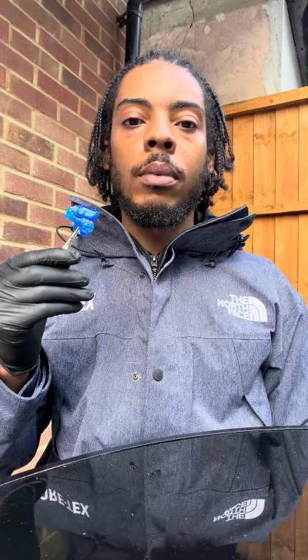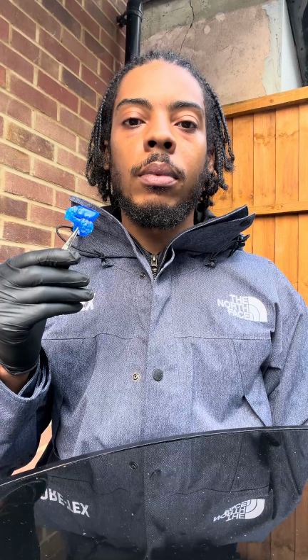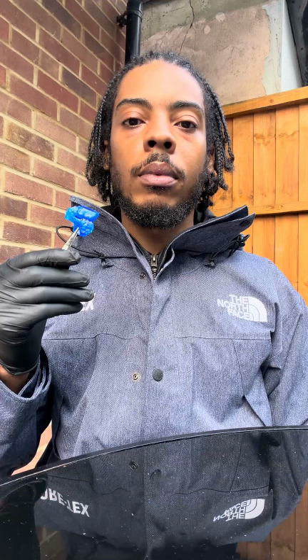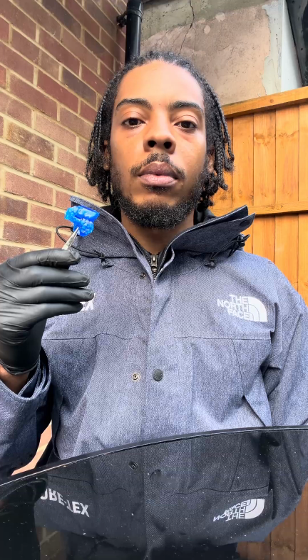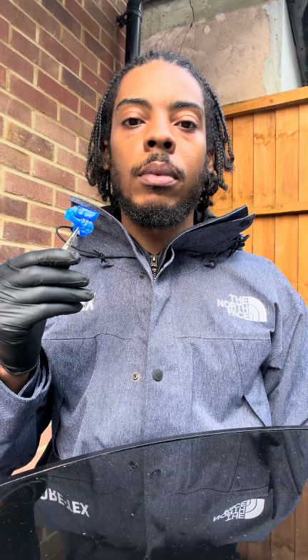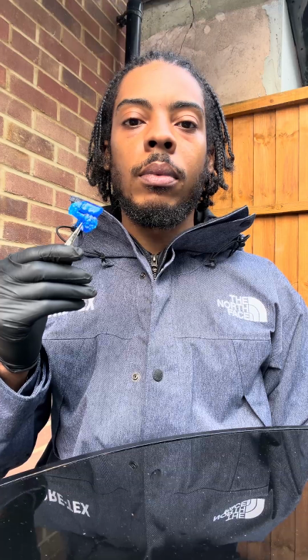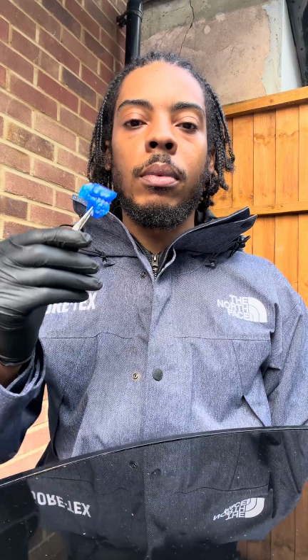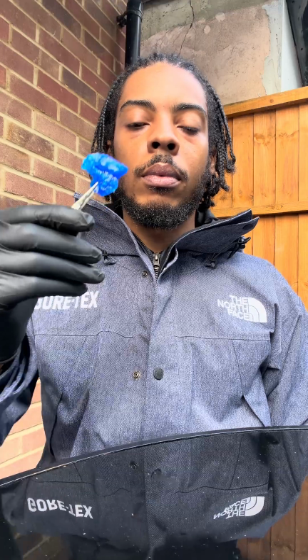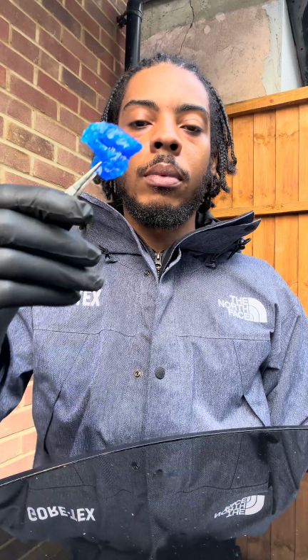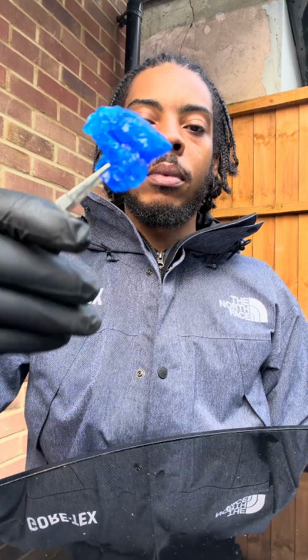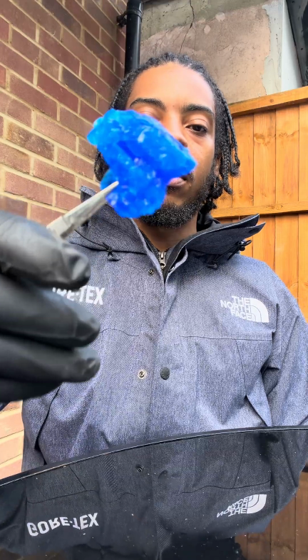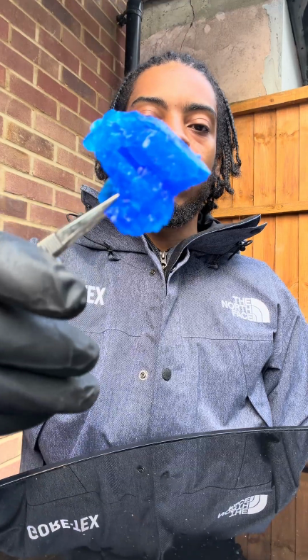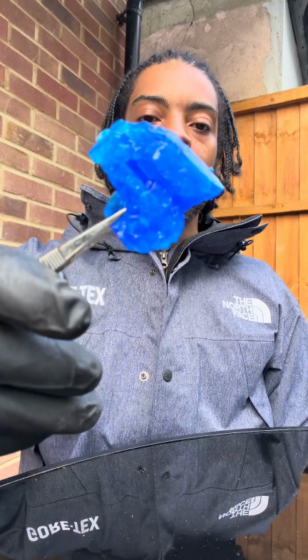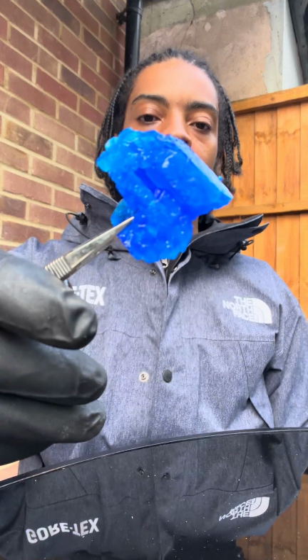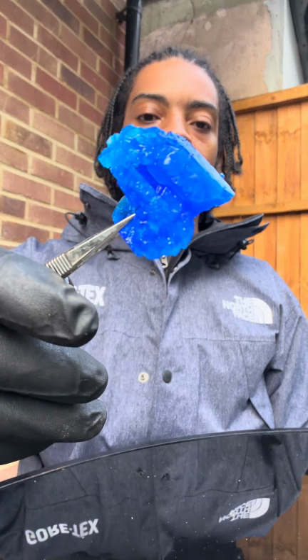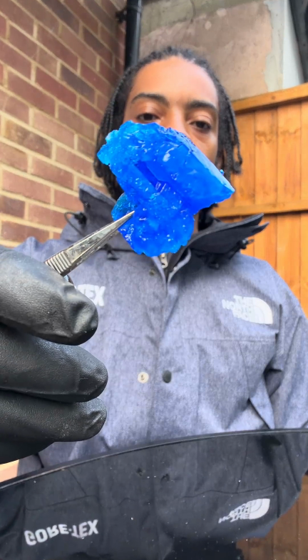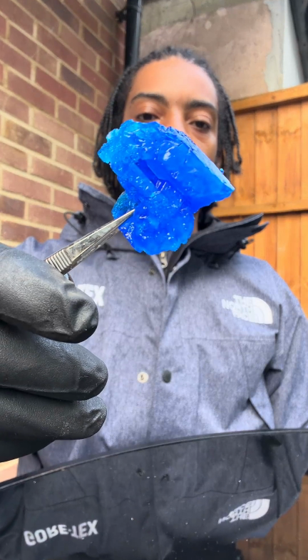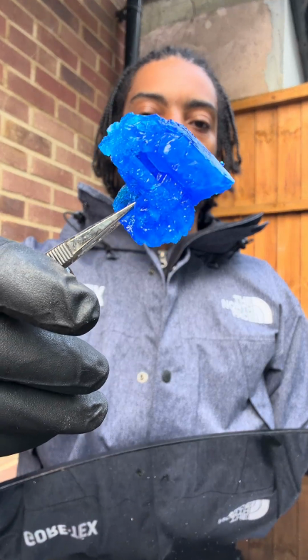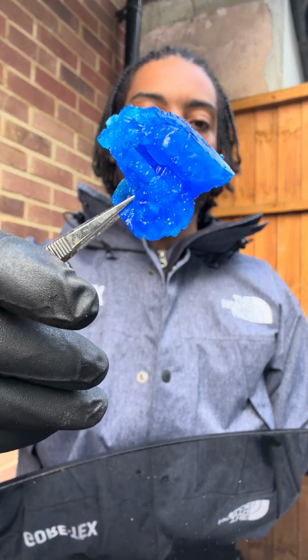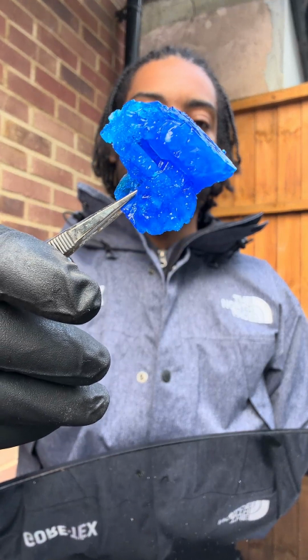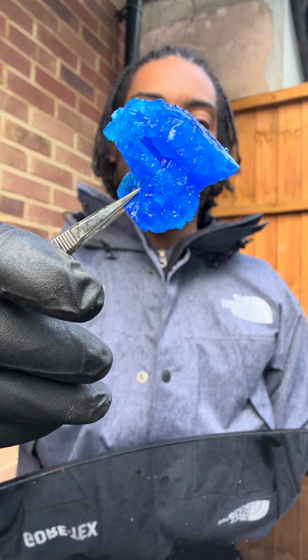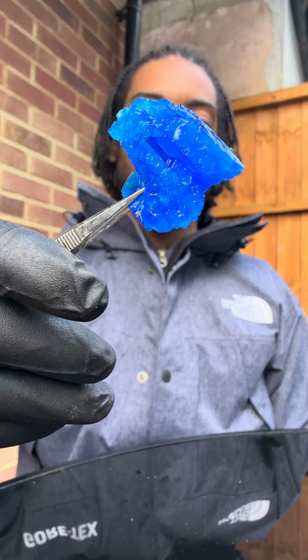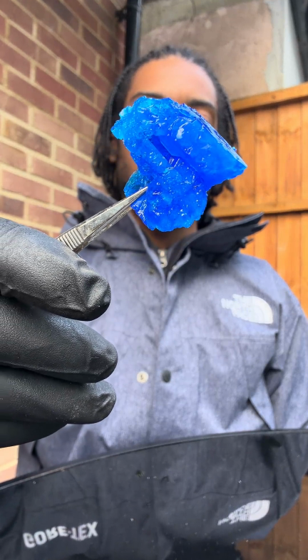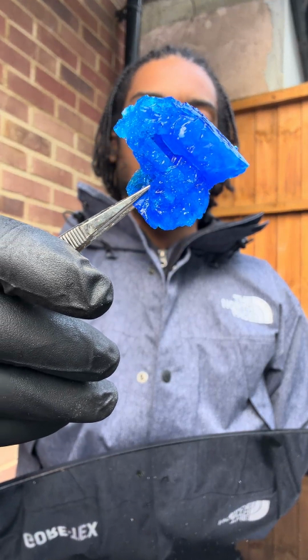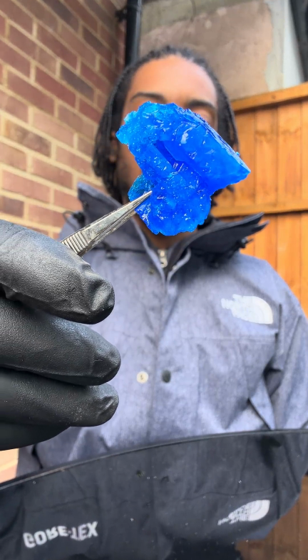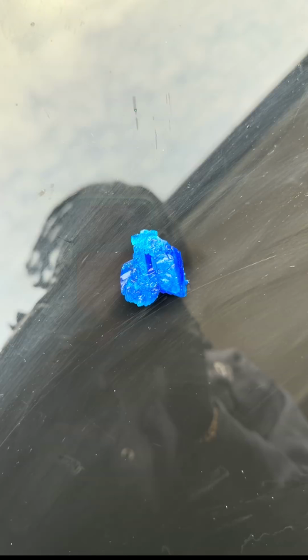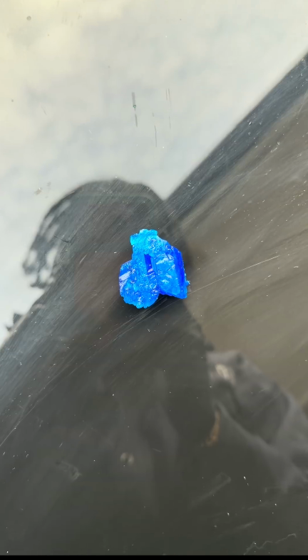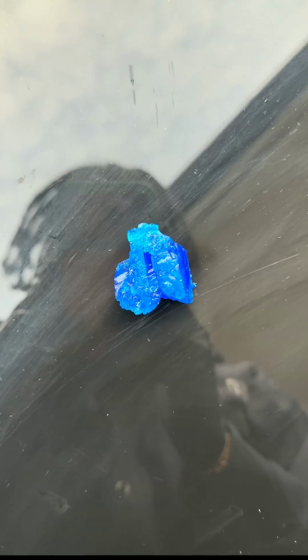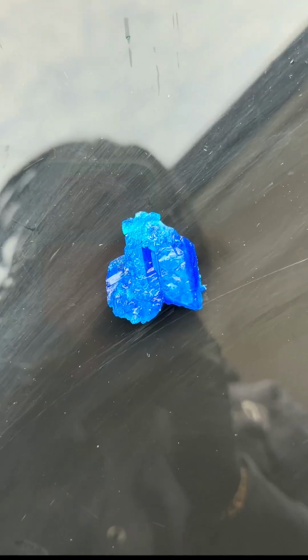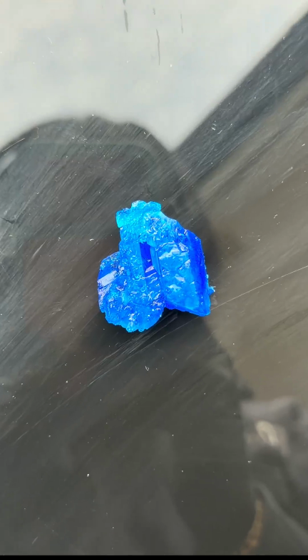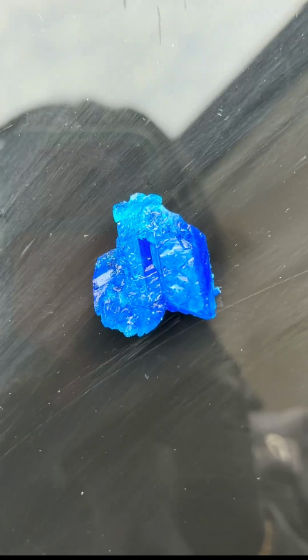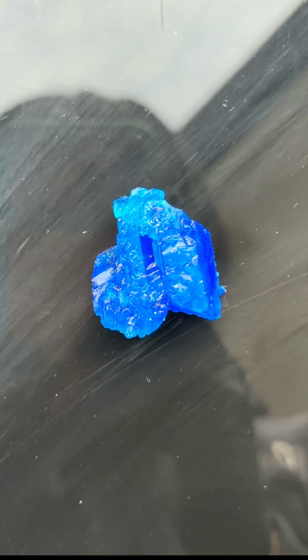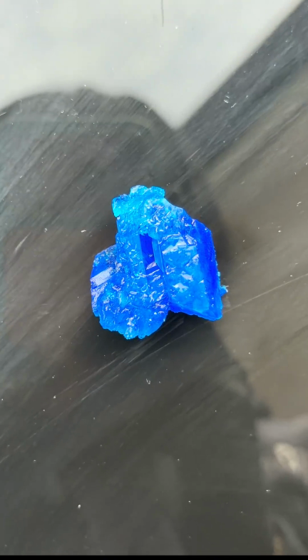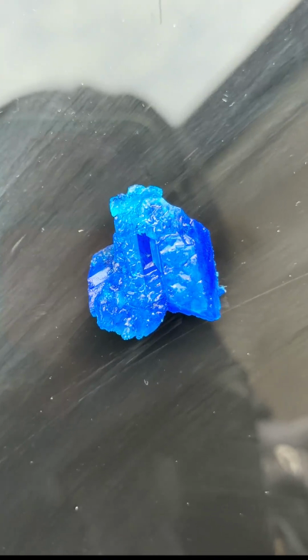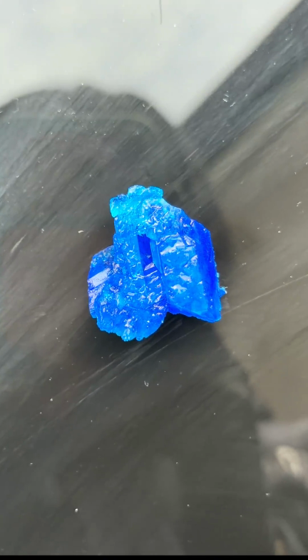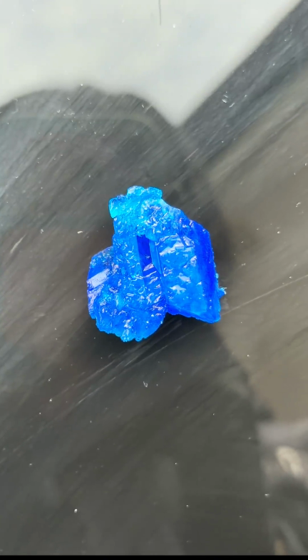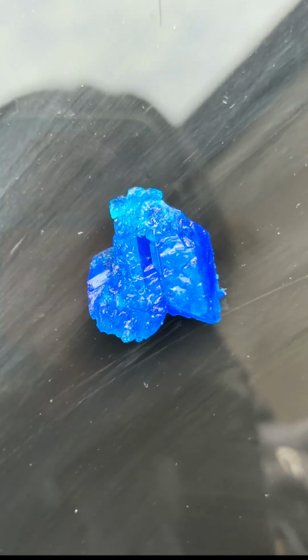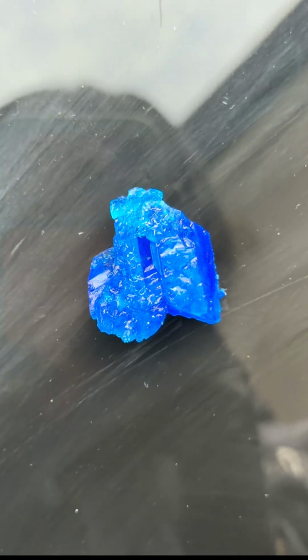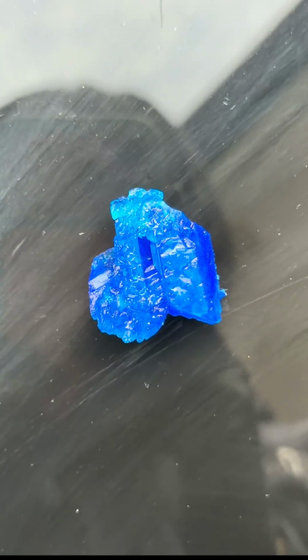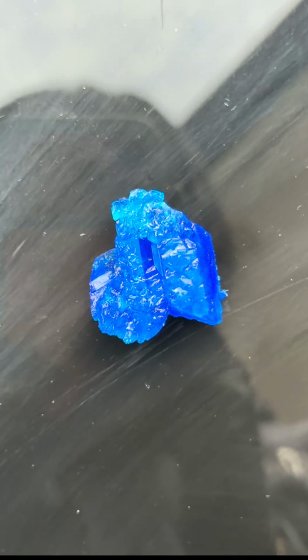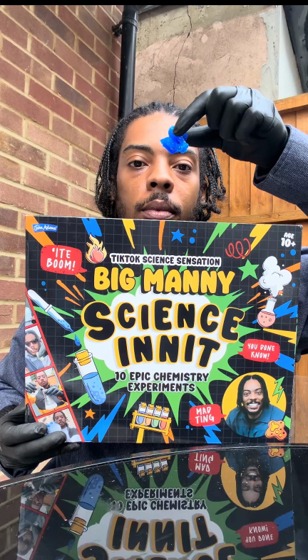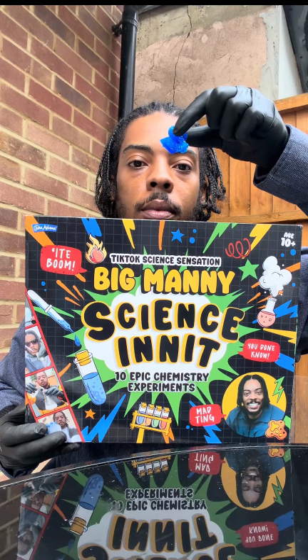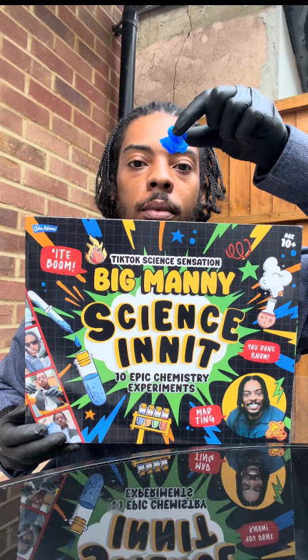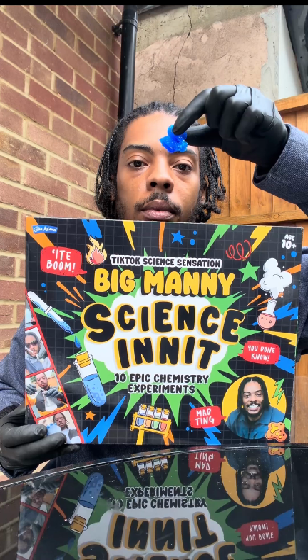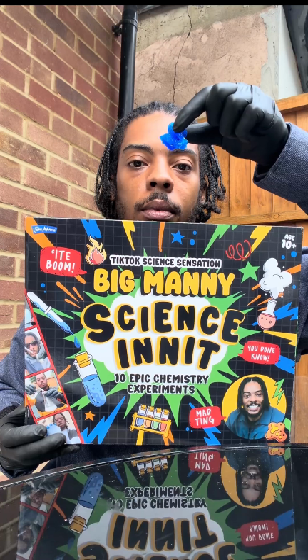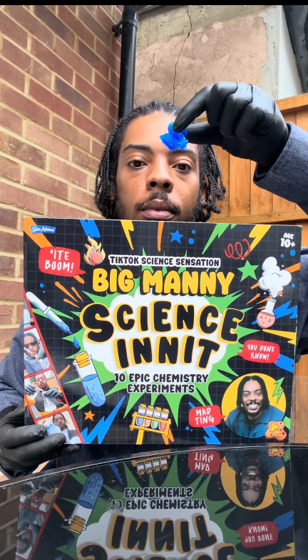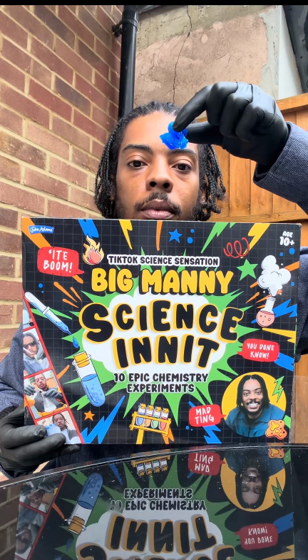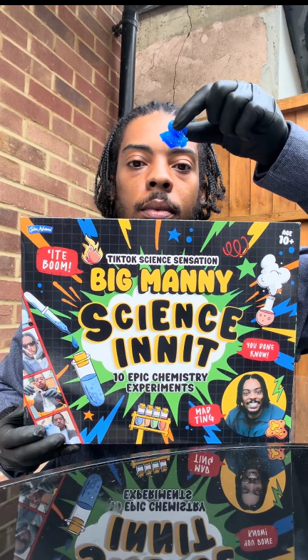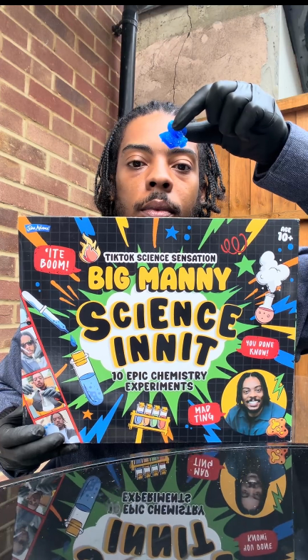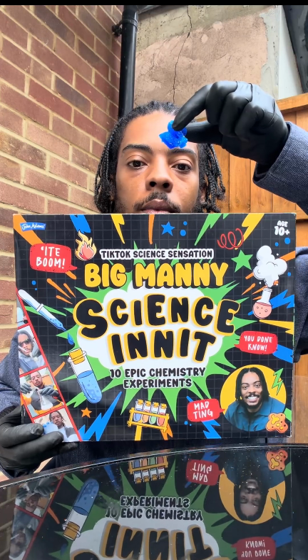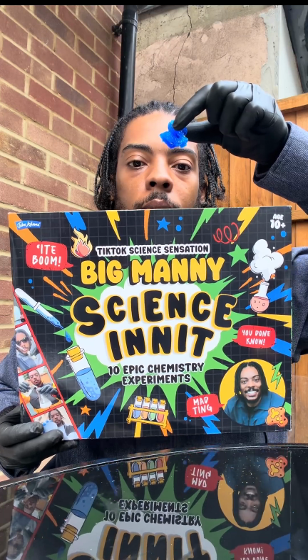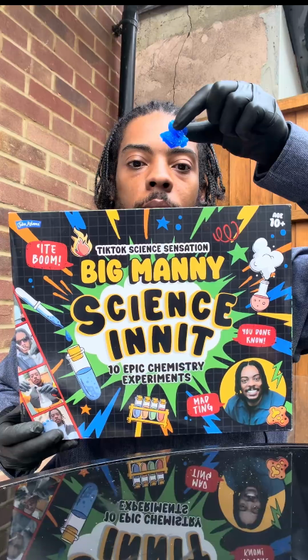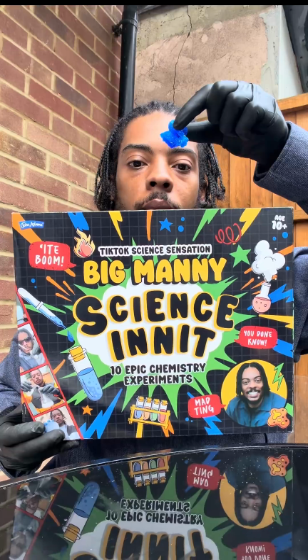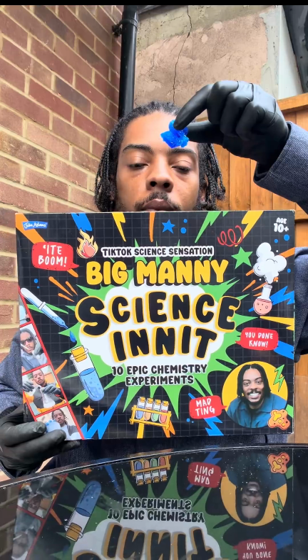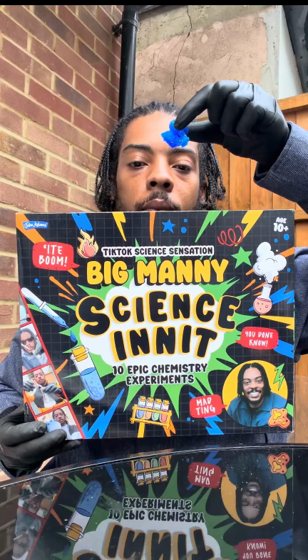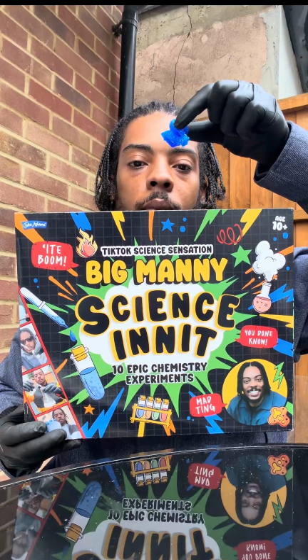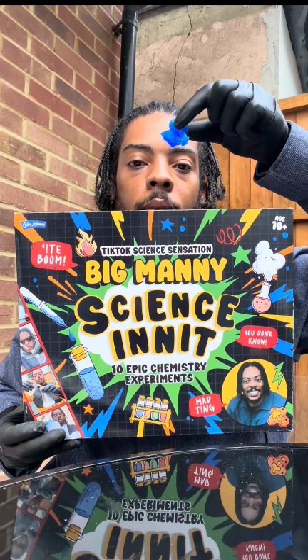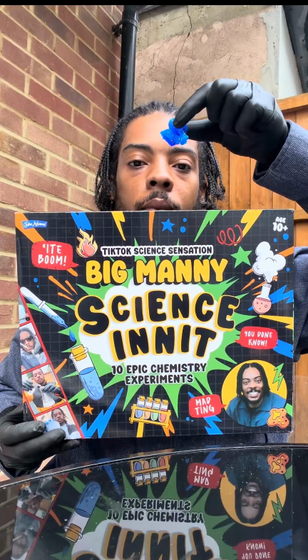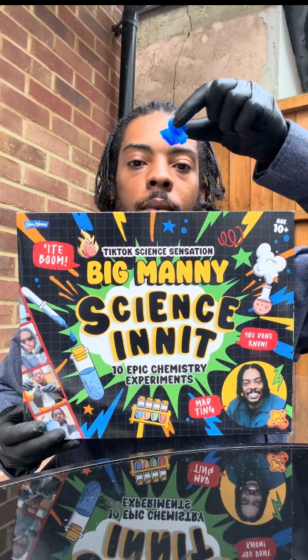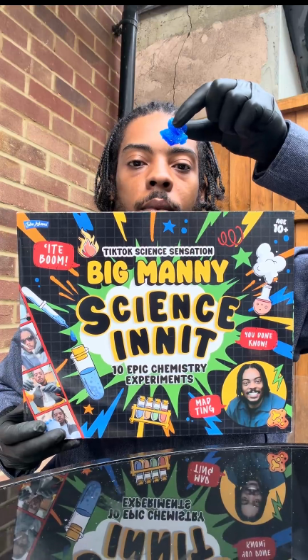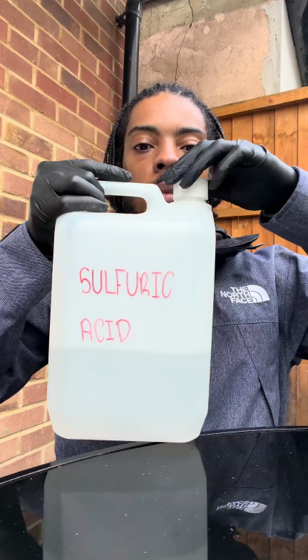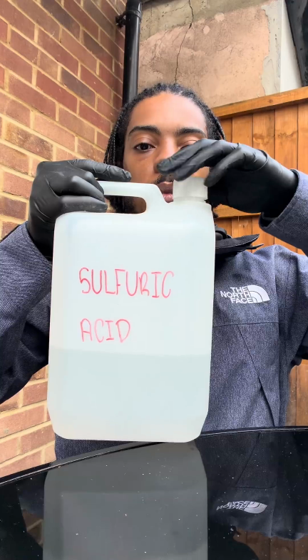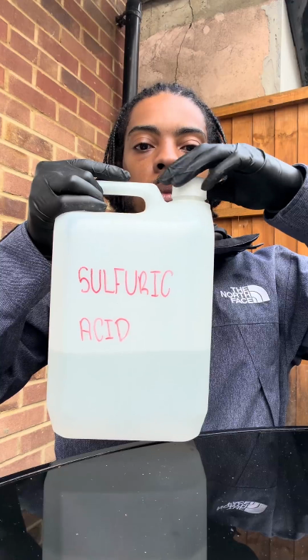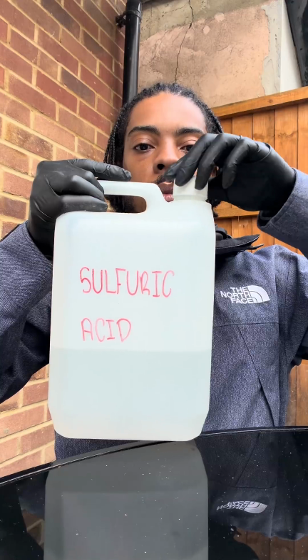Man's got some pure copper sulfate crystals there, innit? These are the same crystals in the Science Innit kit. This is how they're made.